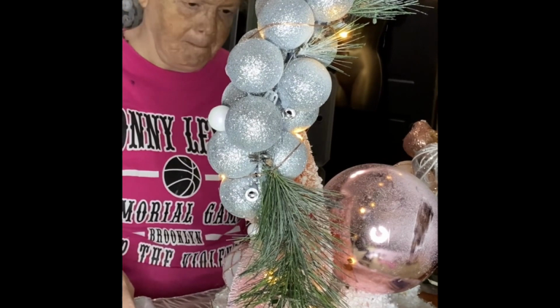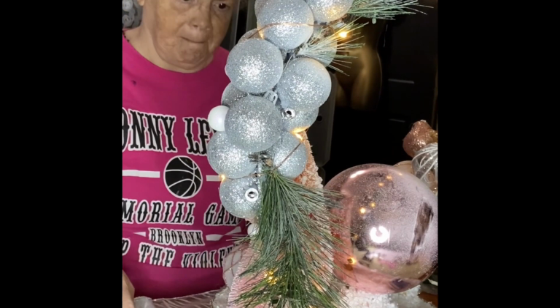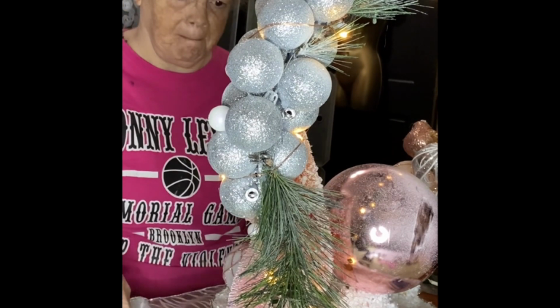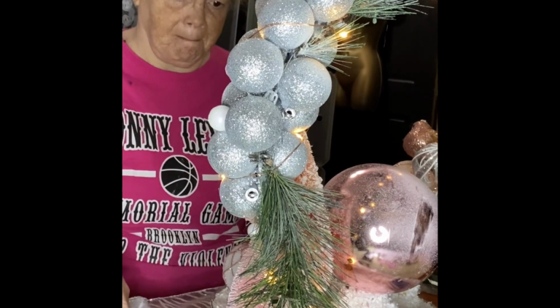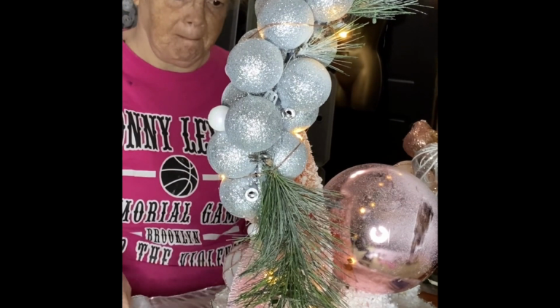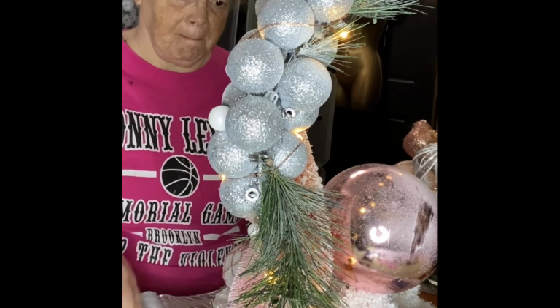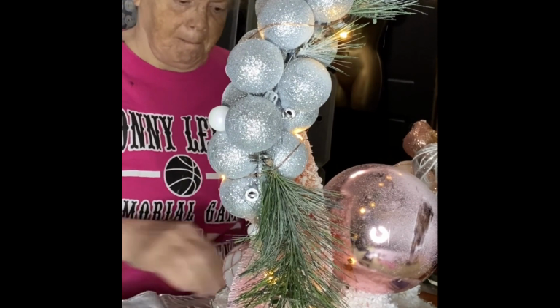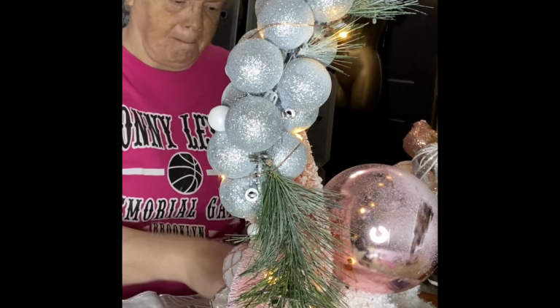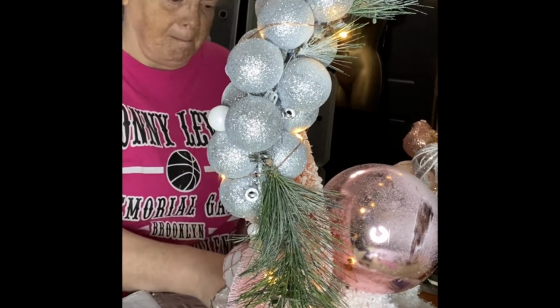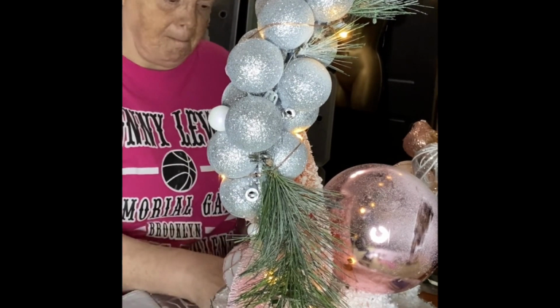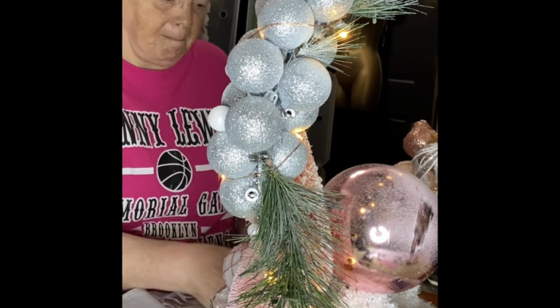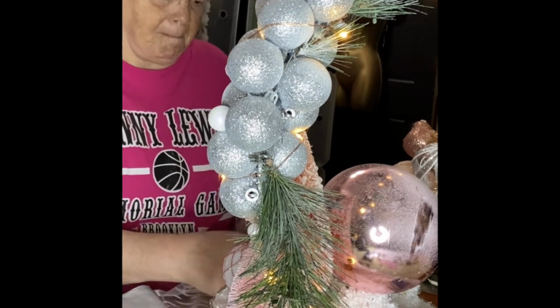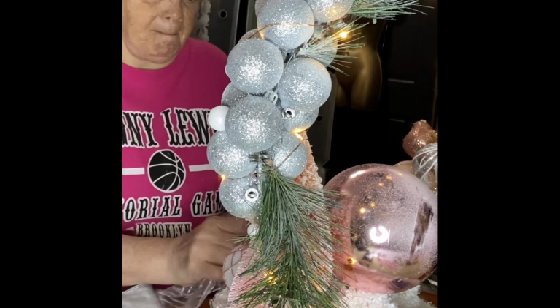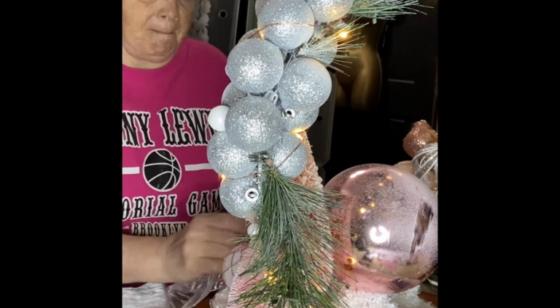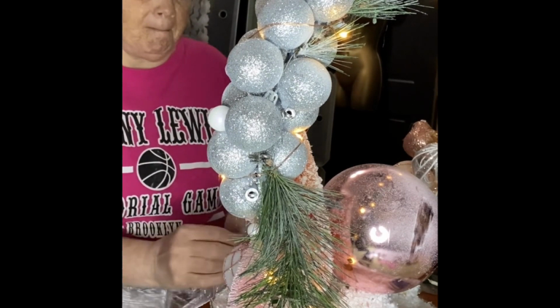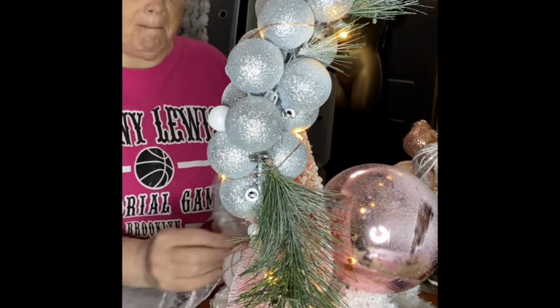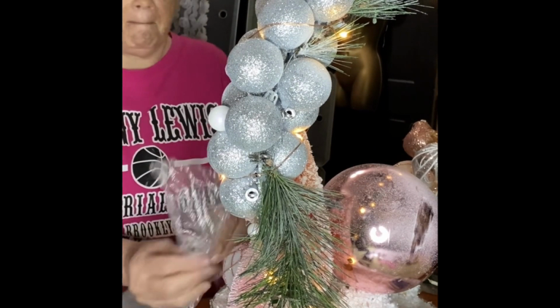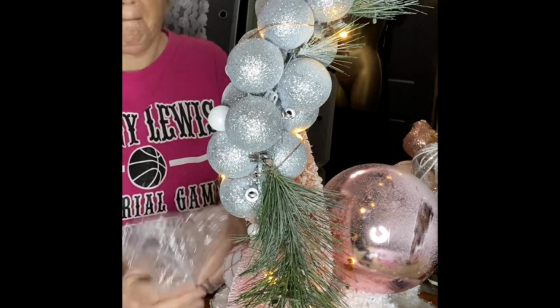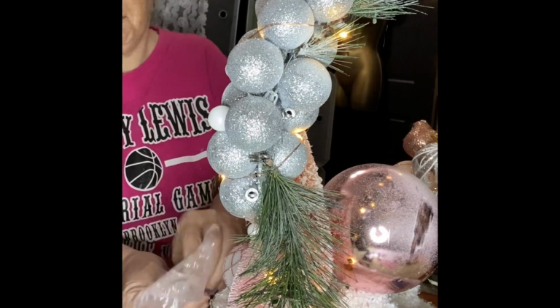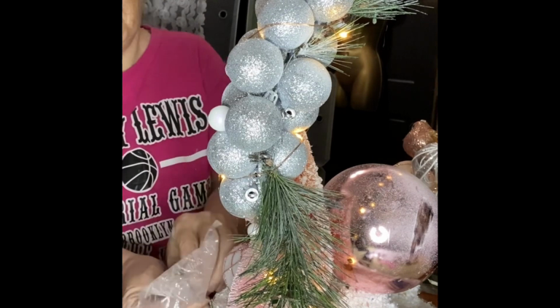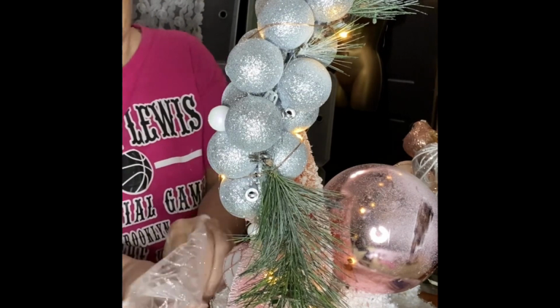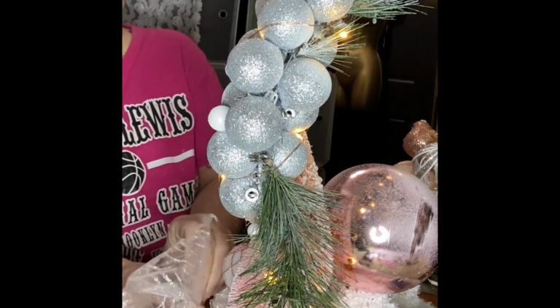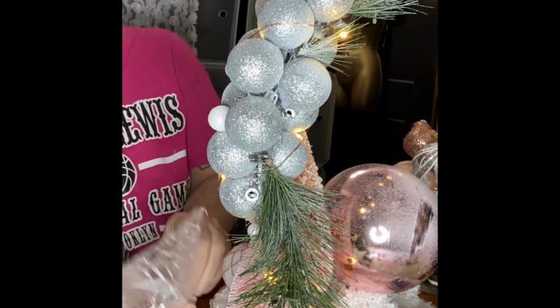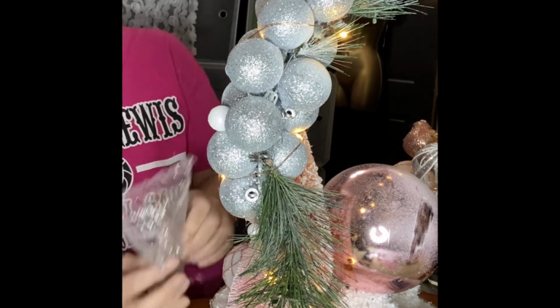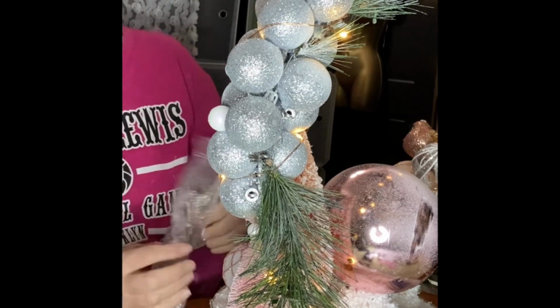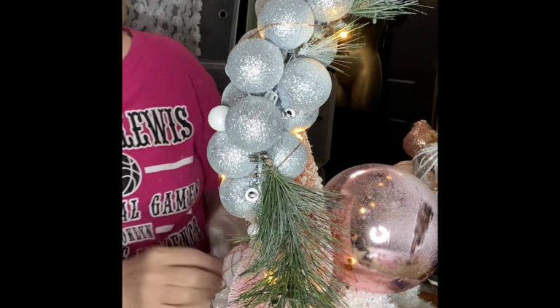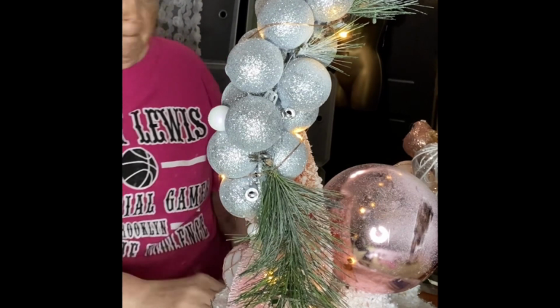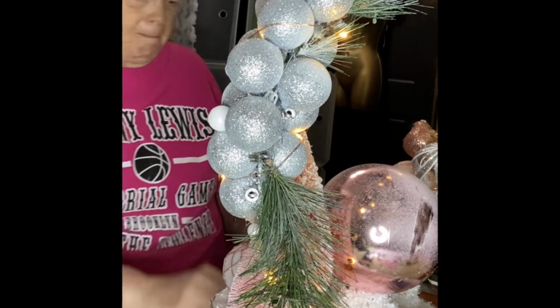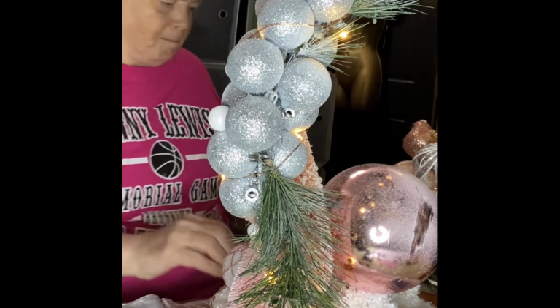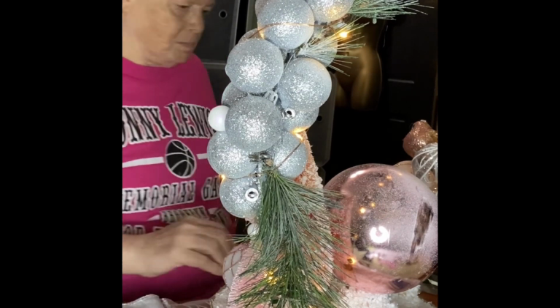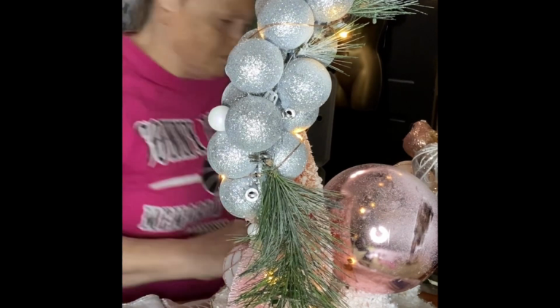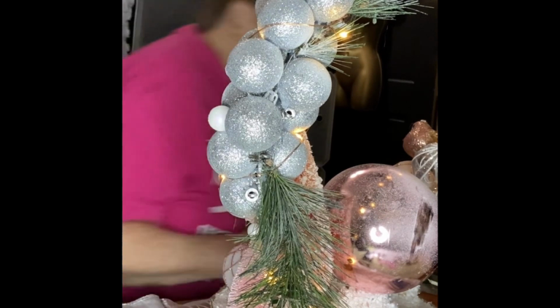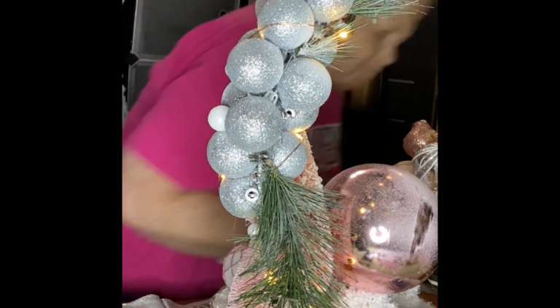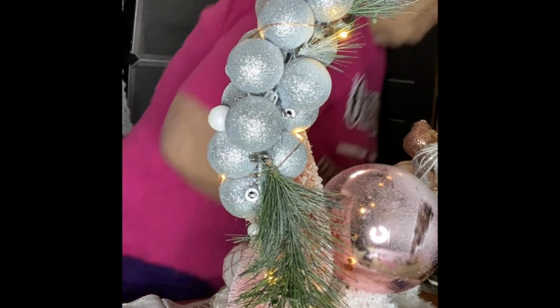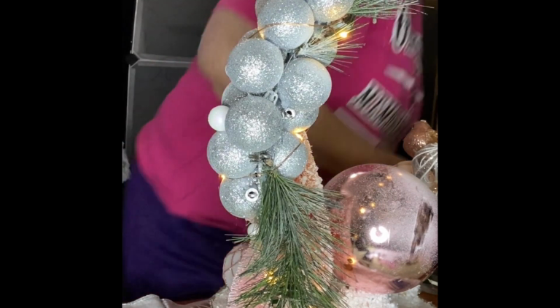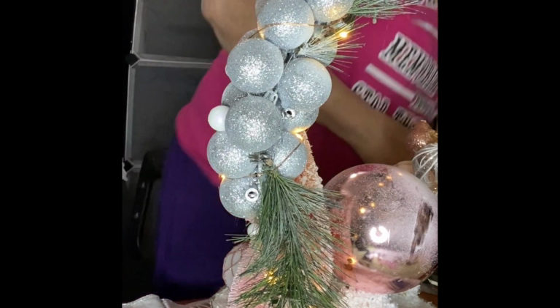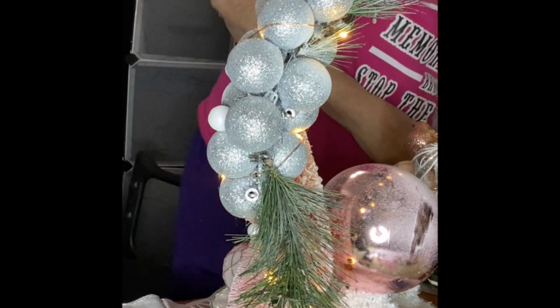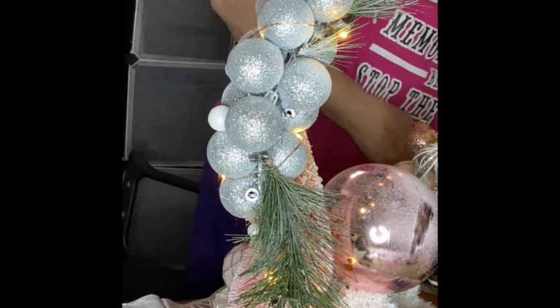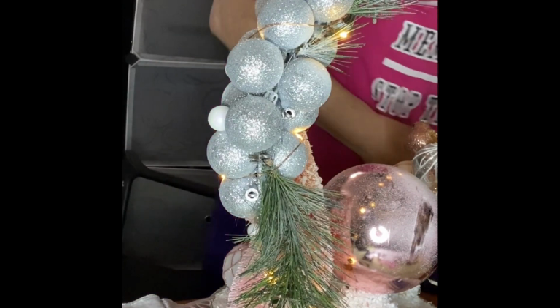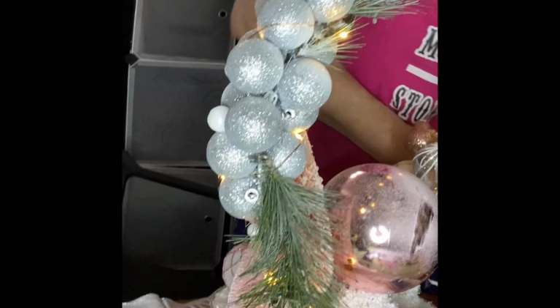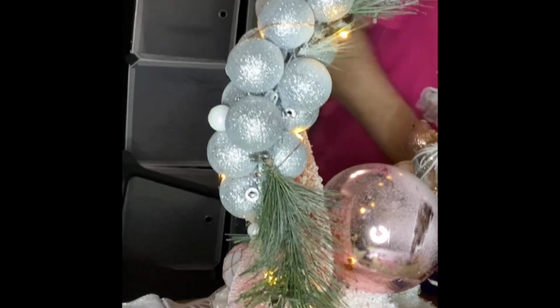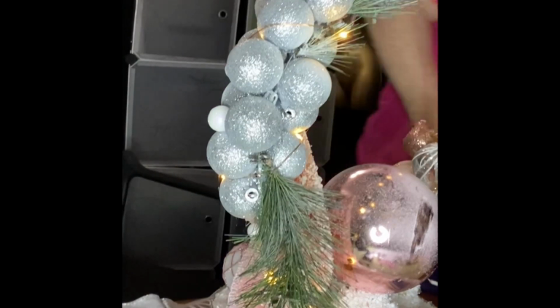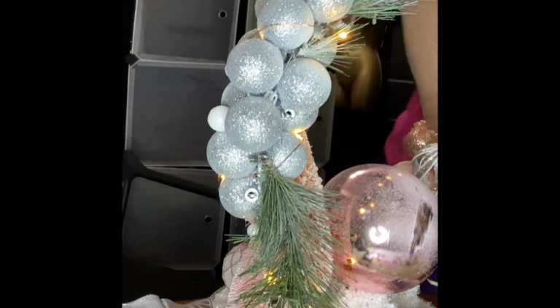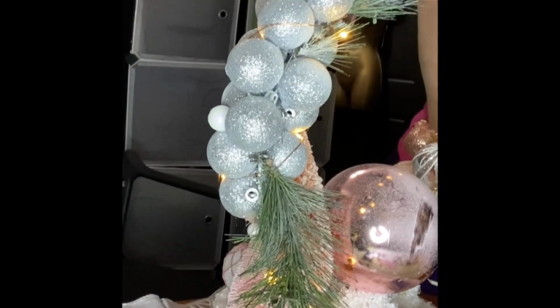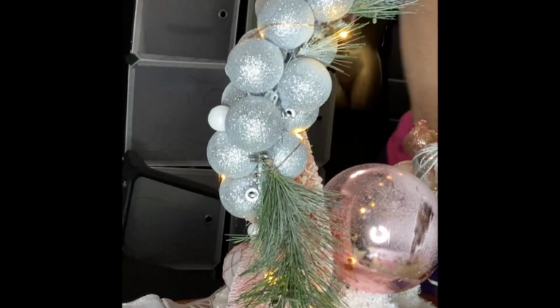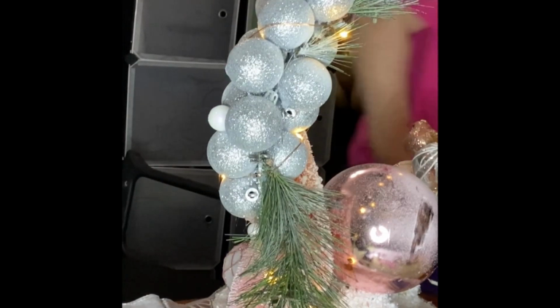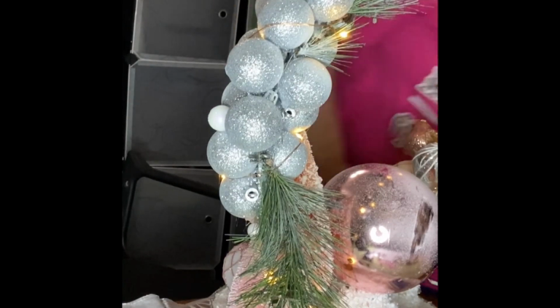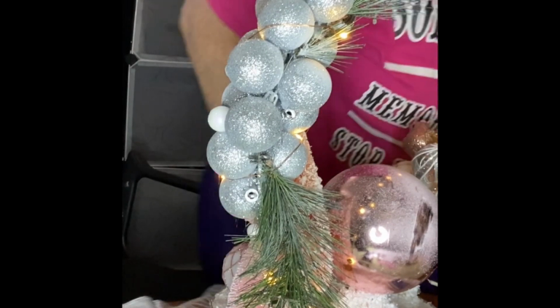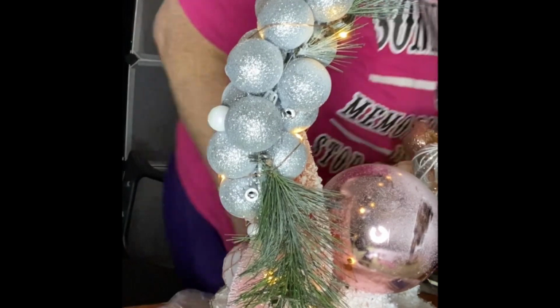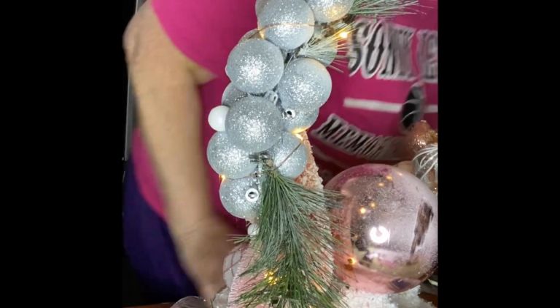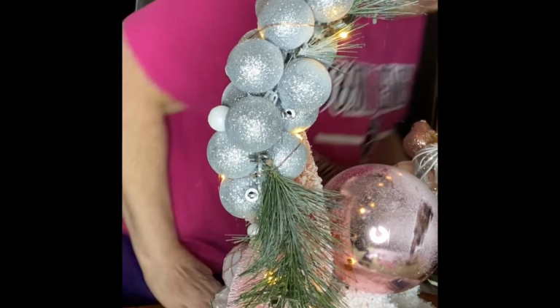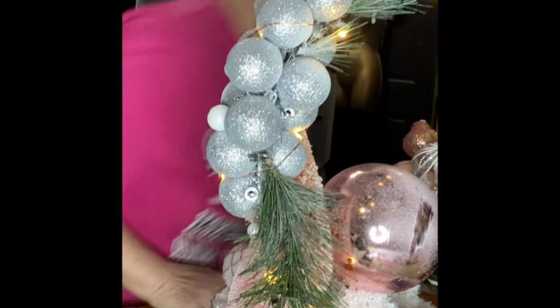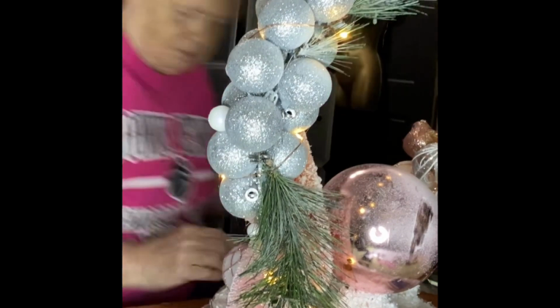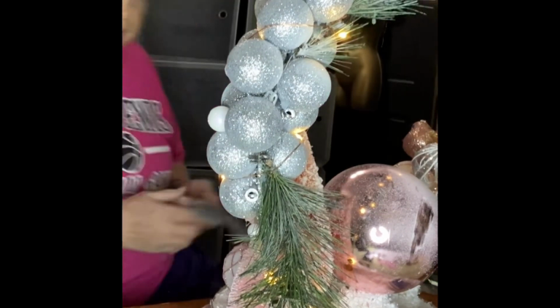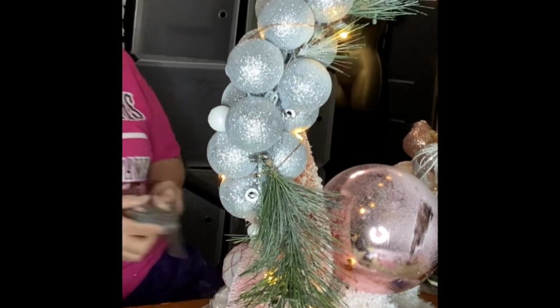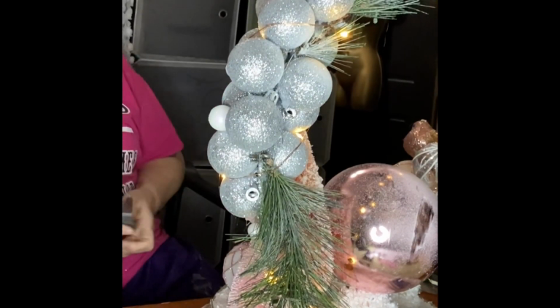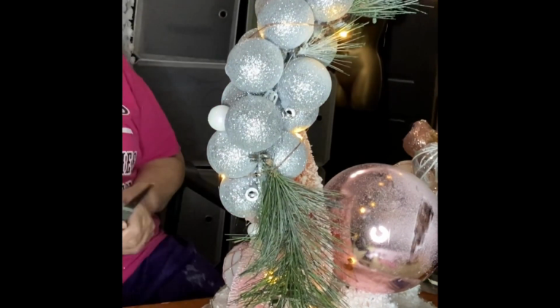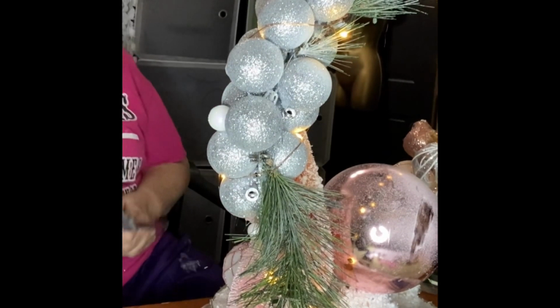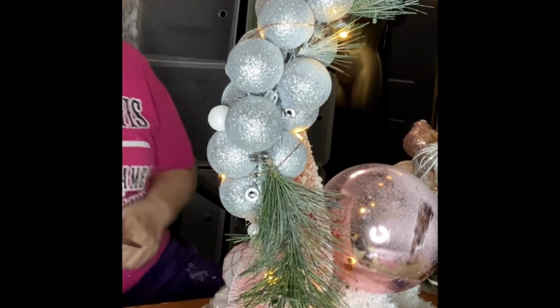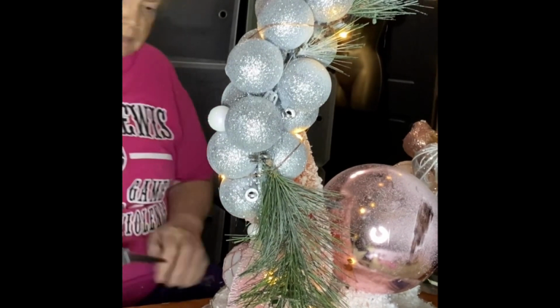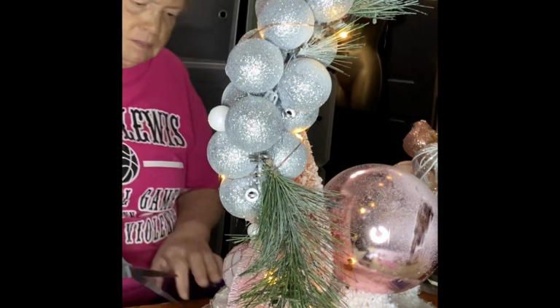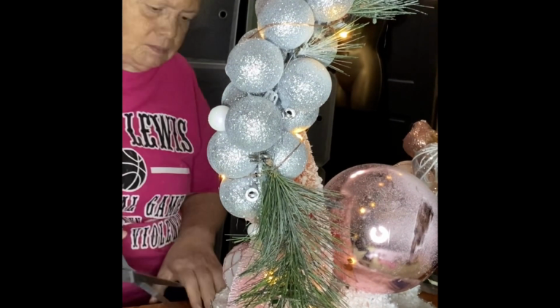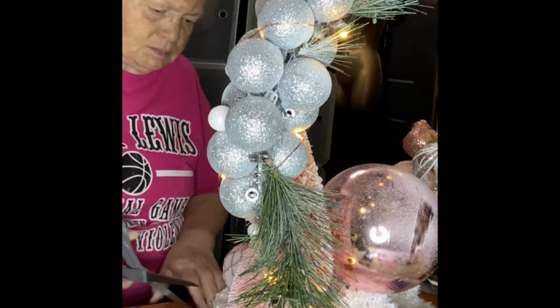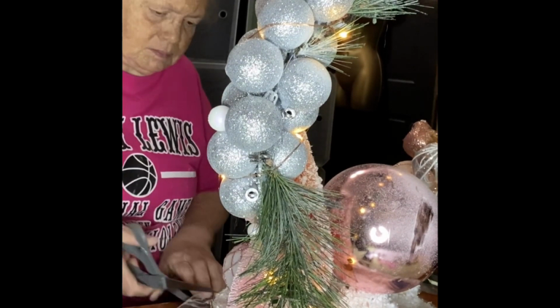It's very hard to get pink light-up balls from Dollar Tree — you could get a big one like that one, but that's it.